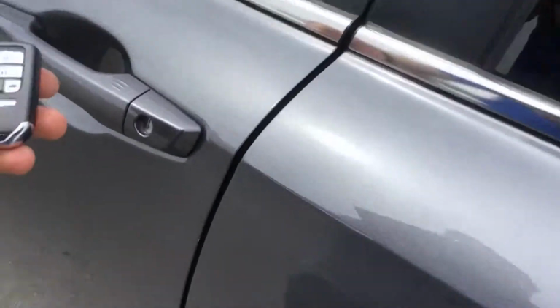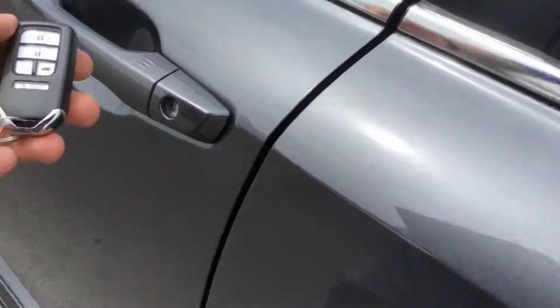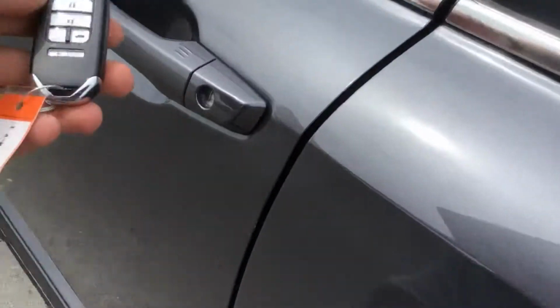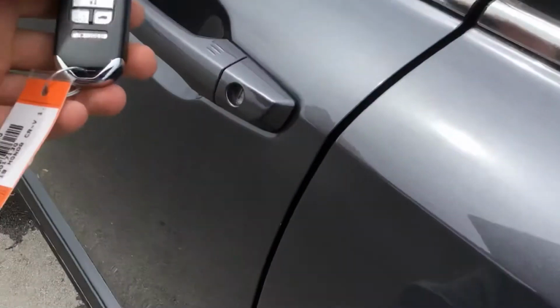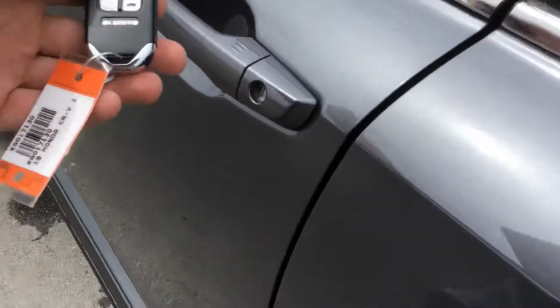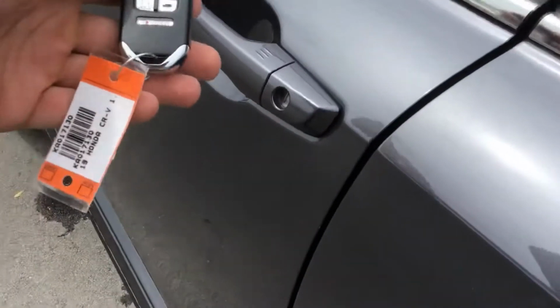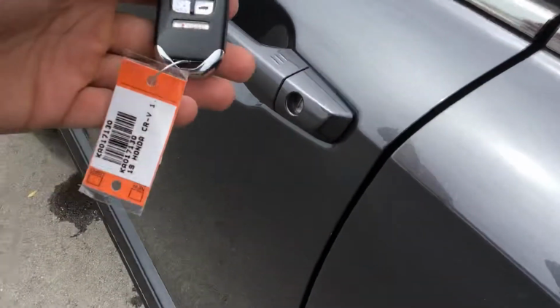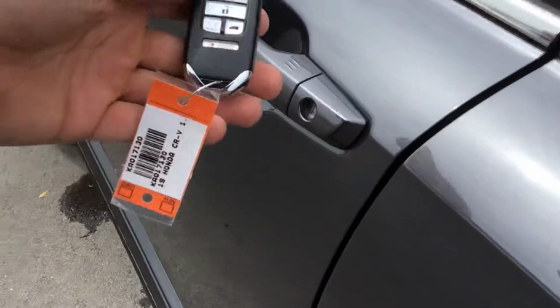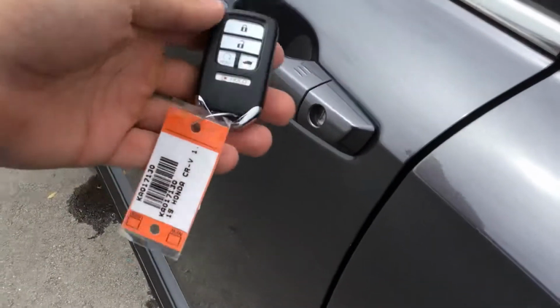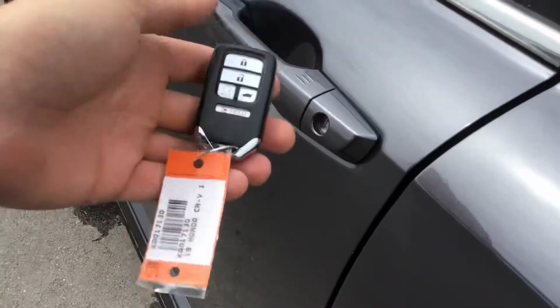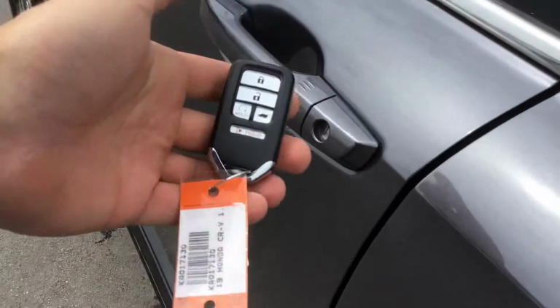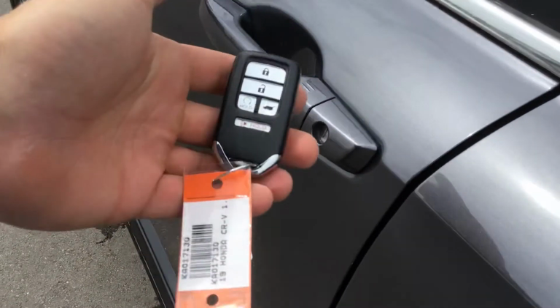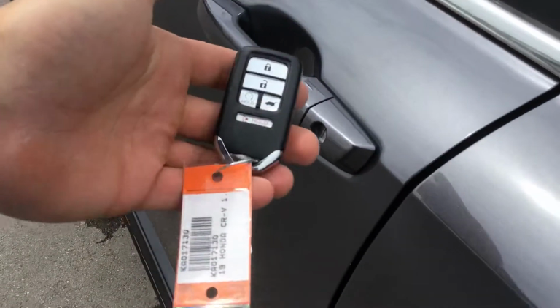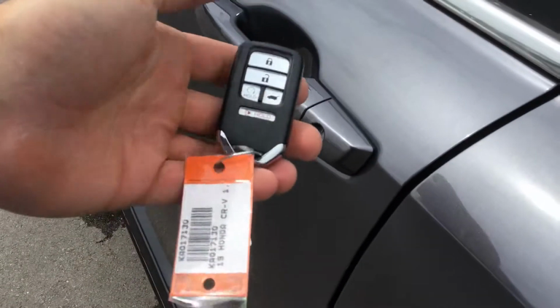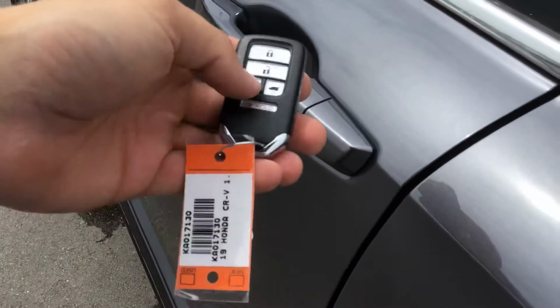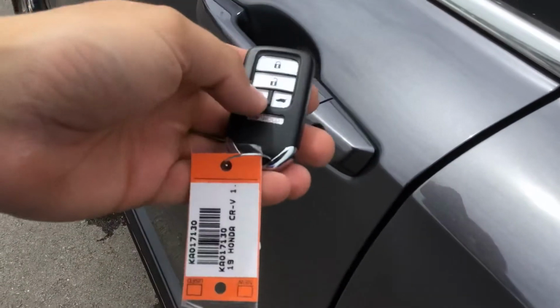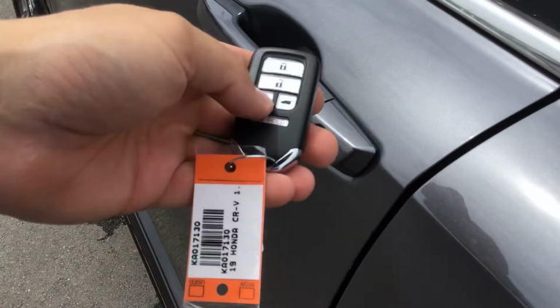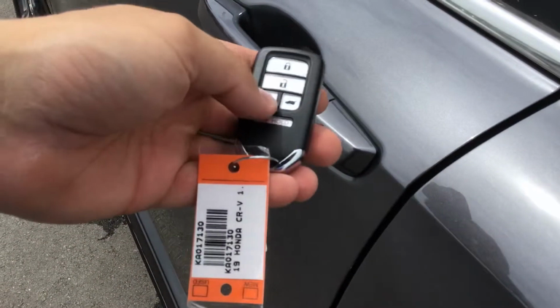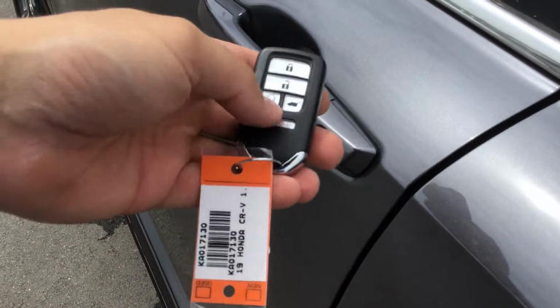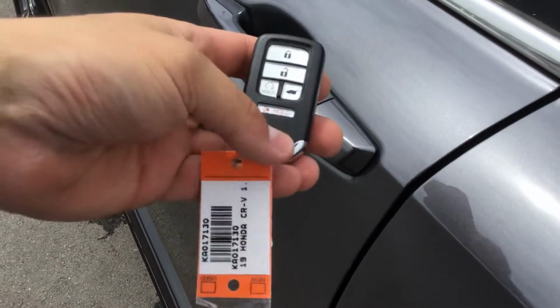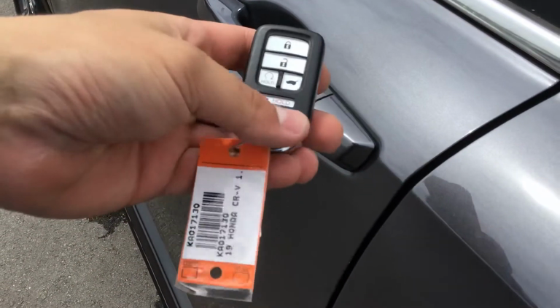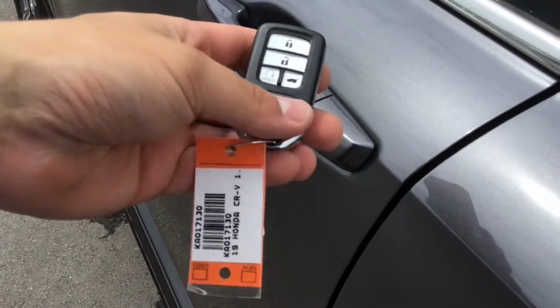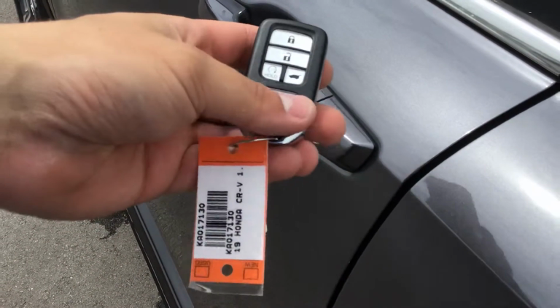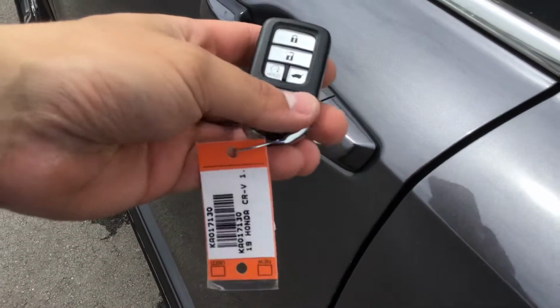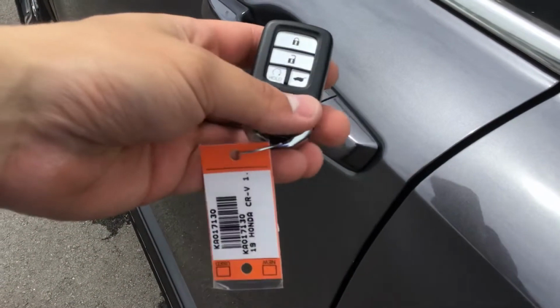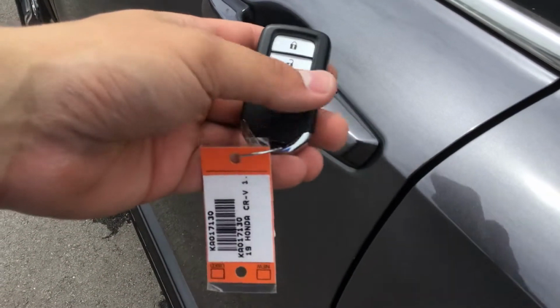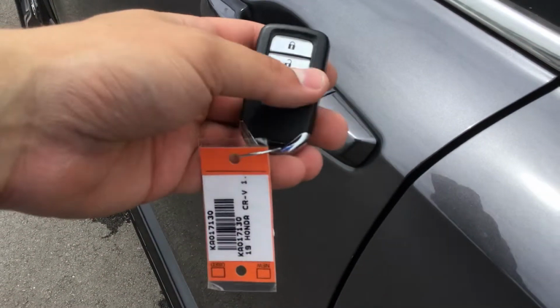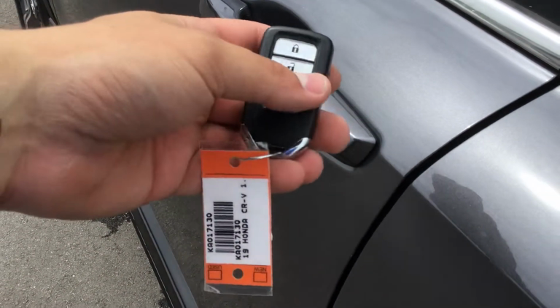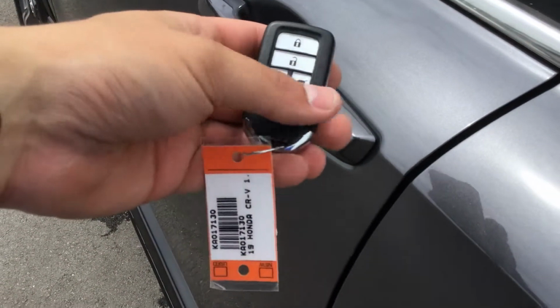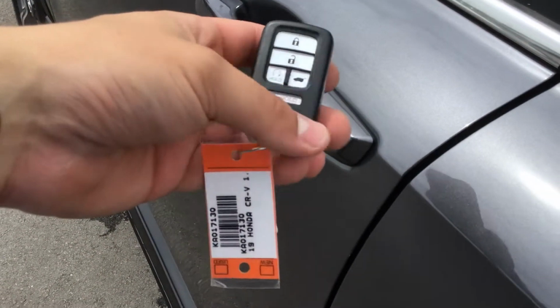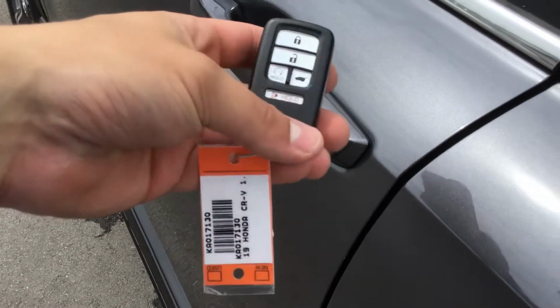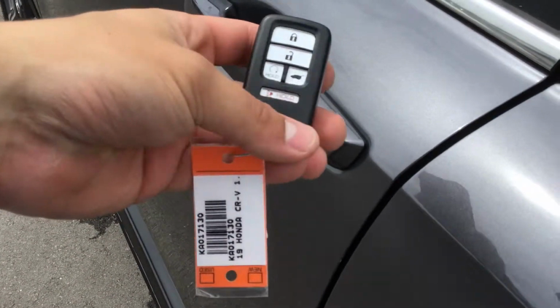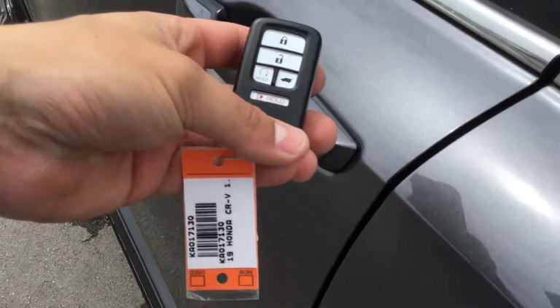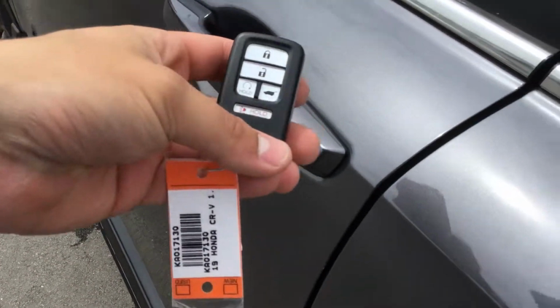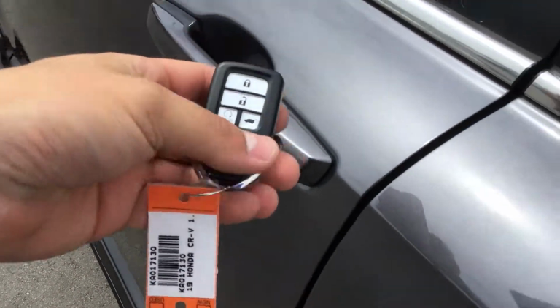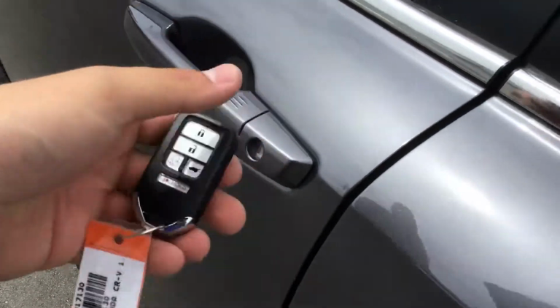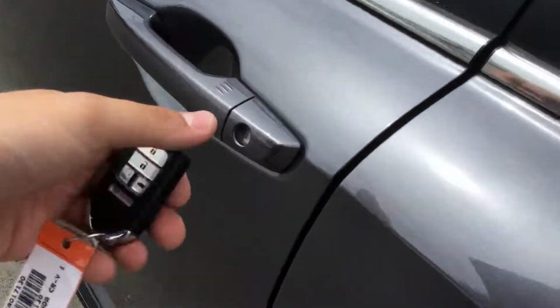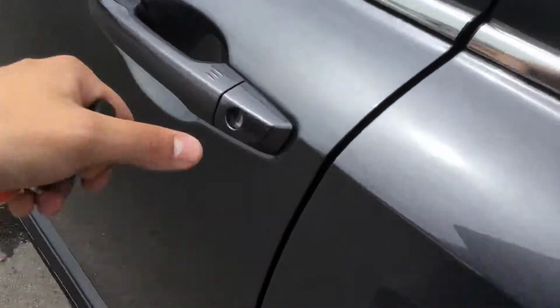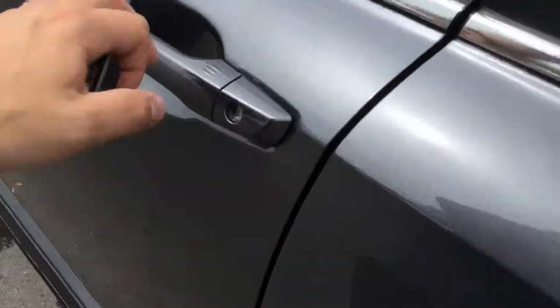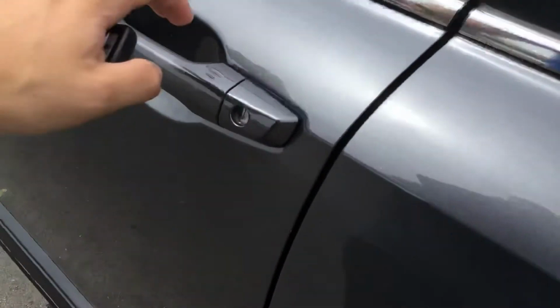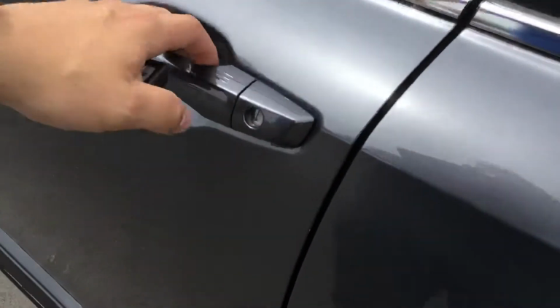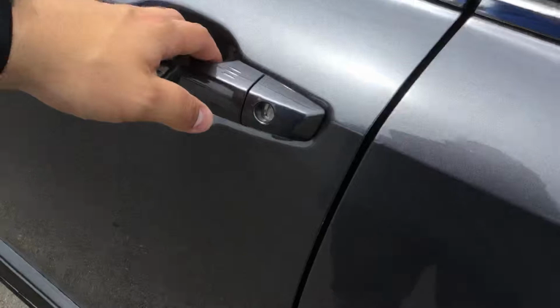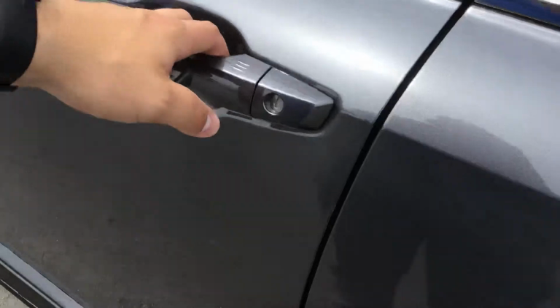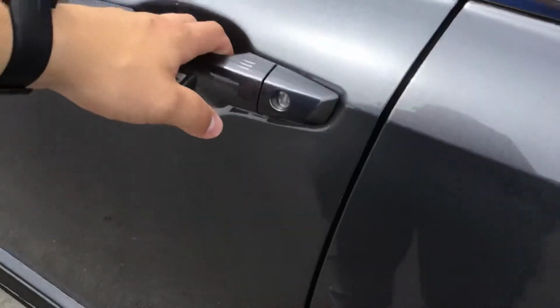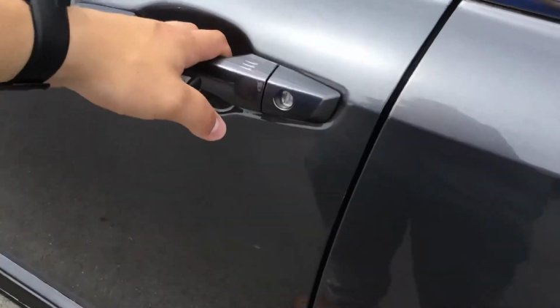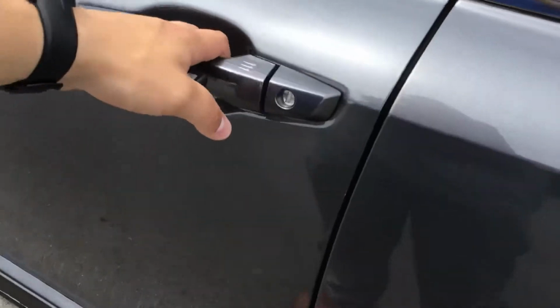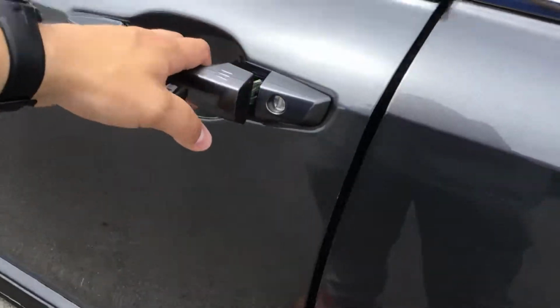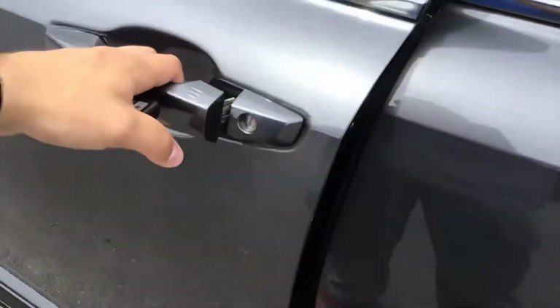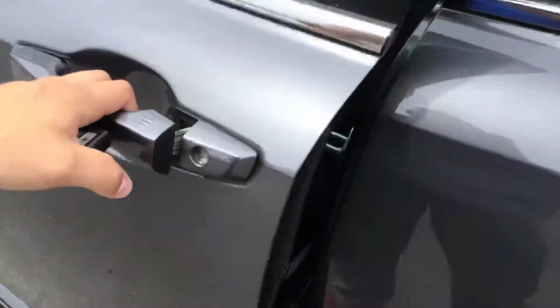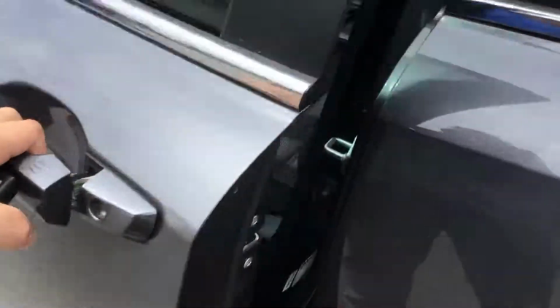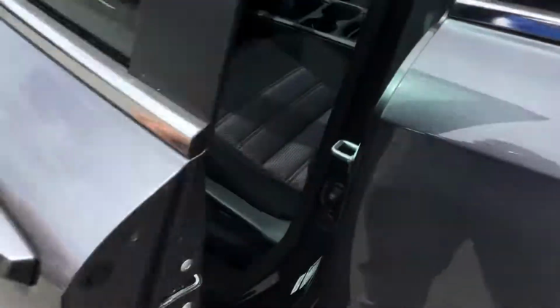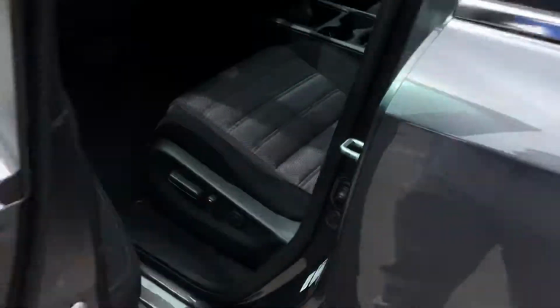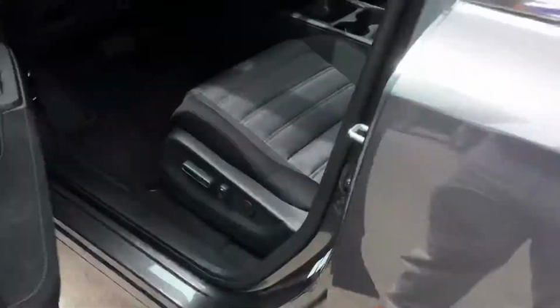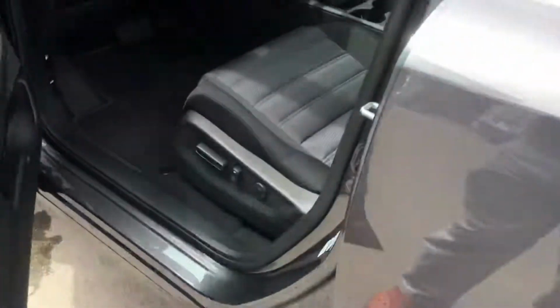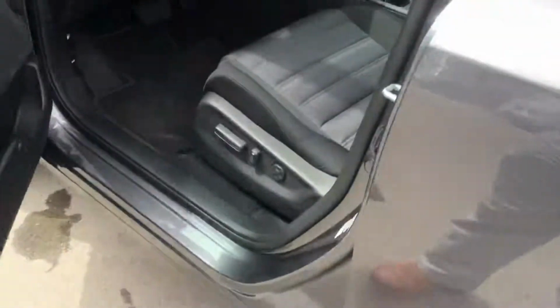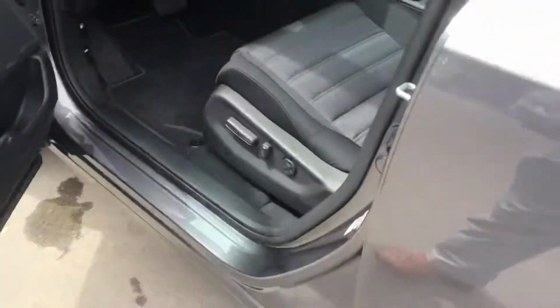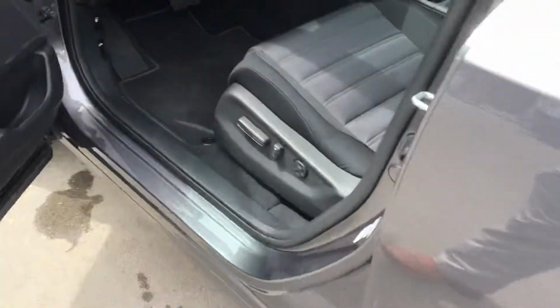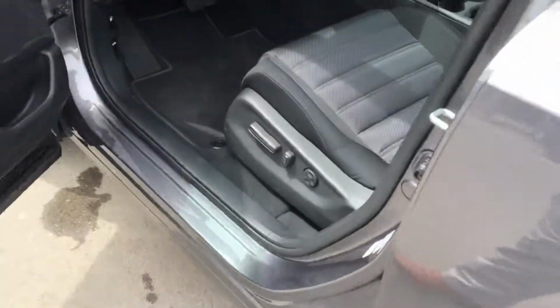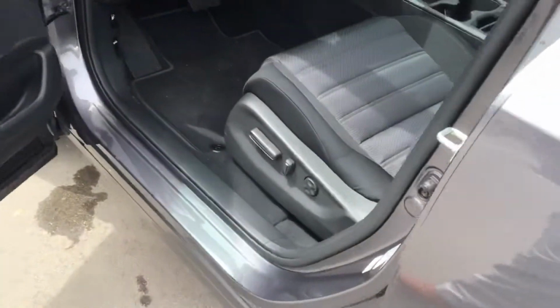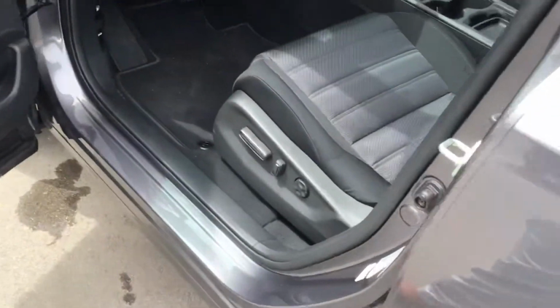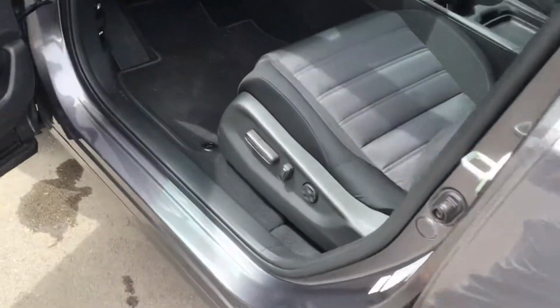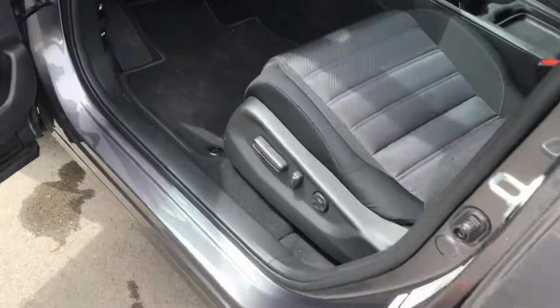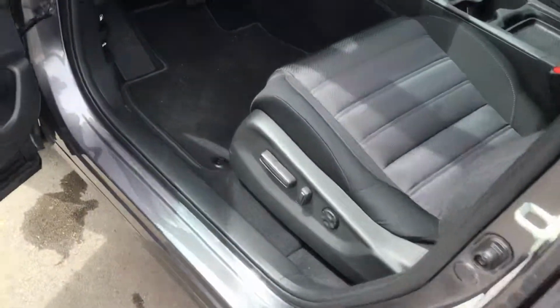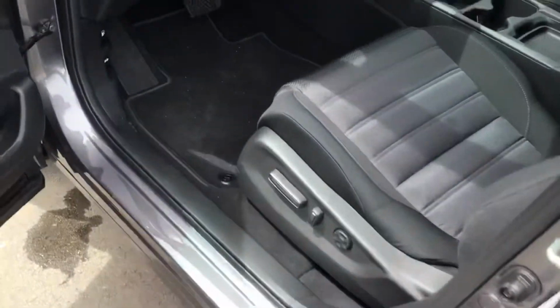You have keyless remote entry with push-button start and your remote trunk. Set your hand on the door handle to unlock the car.